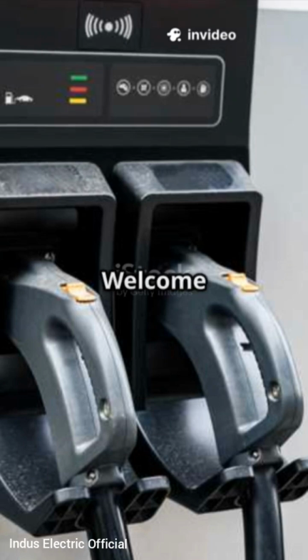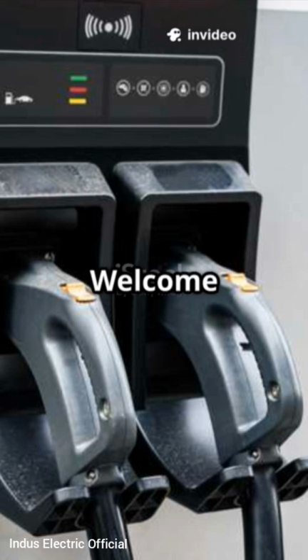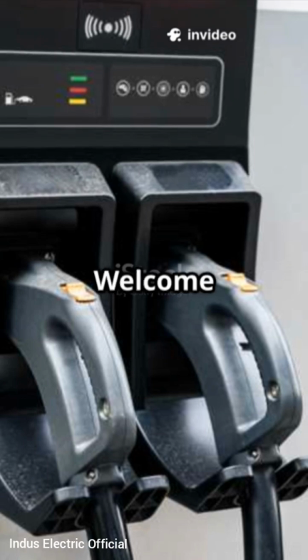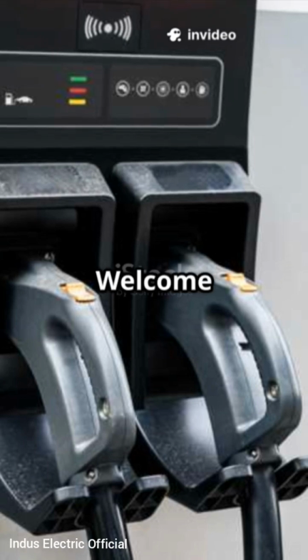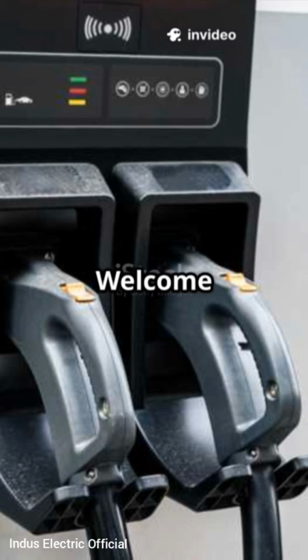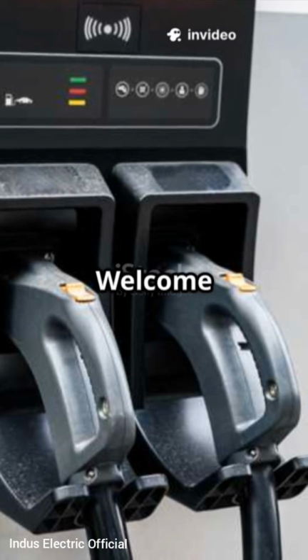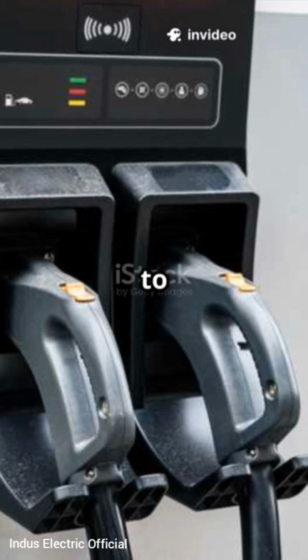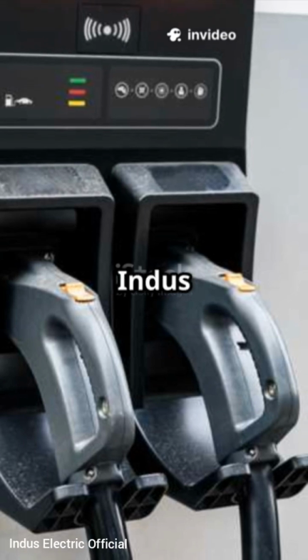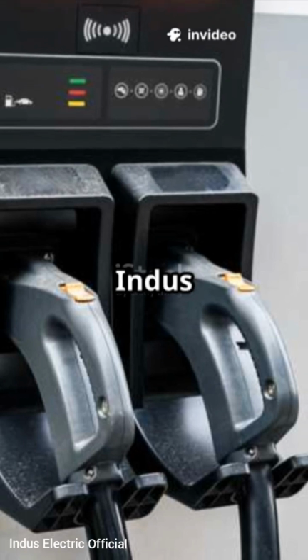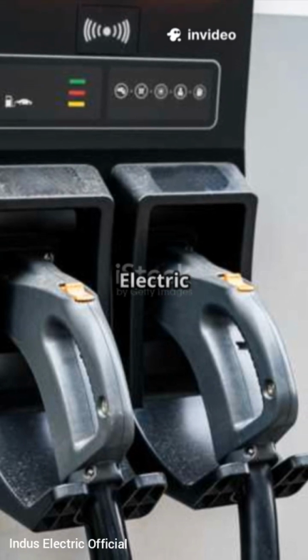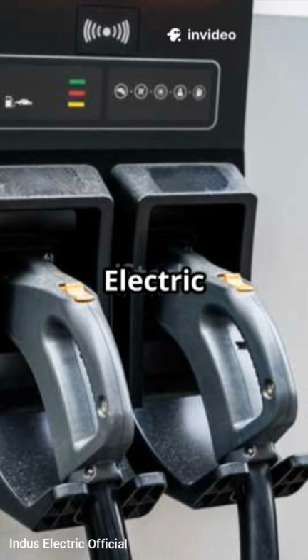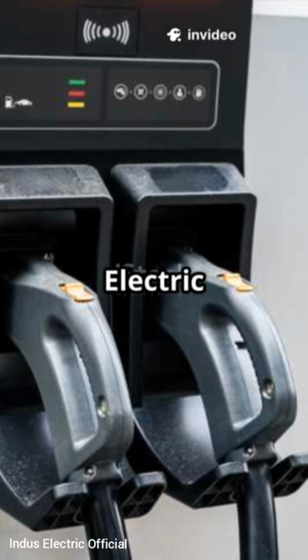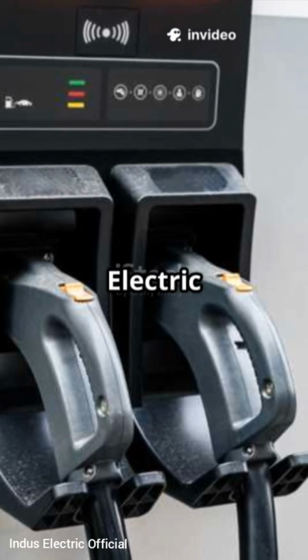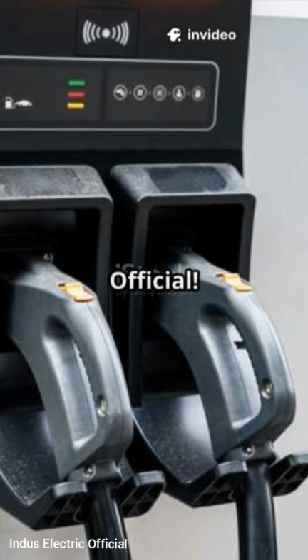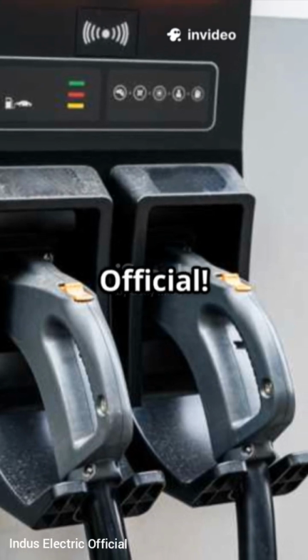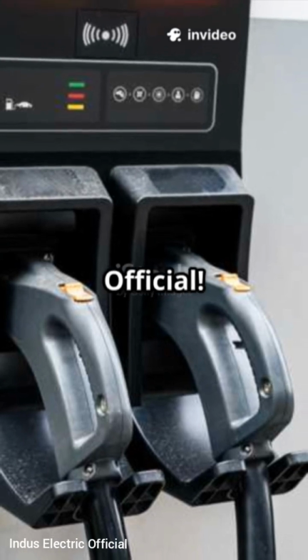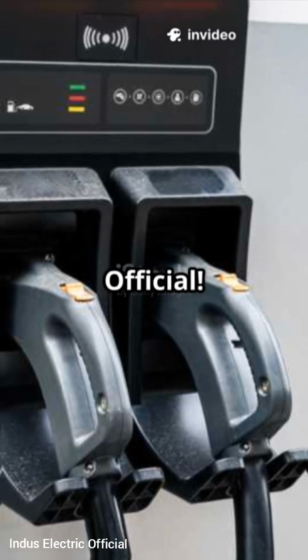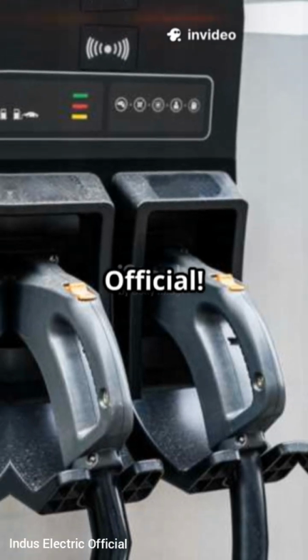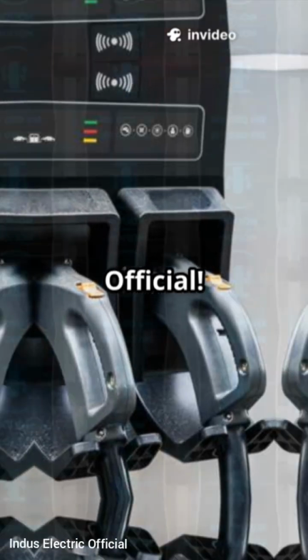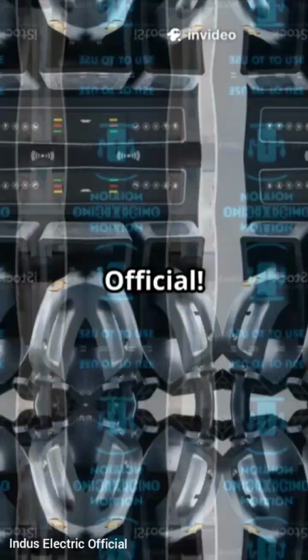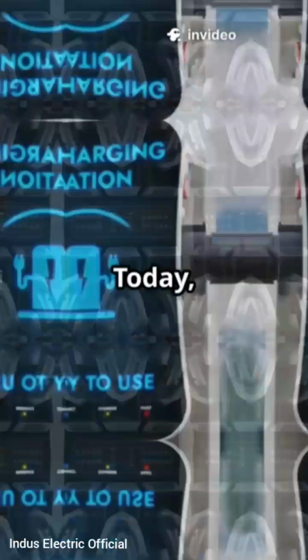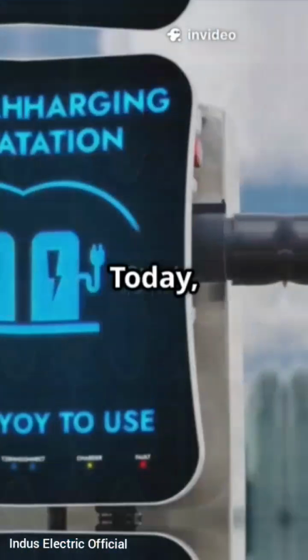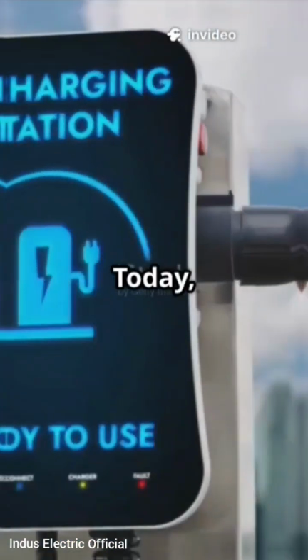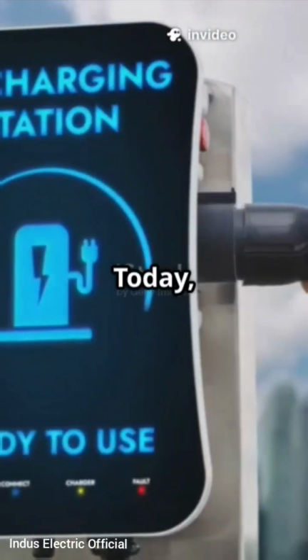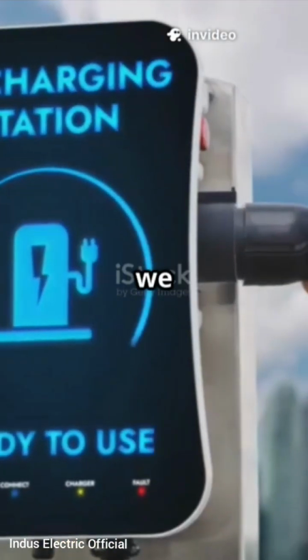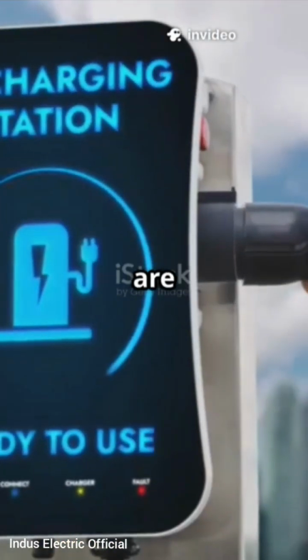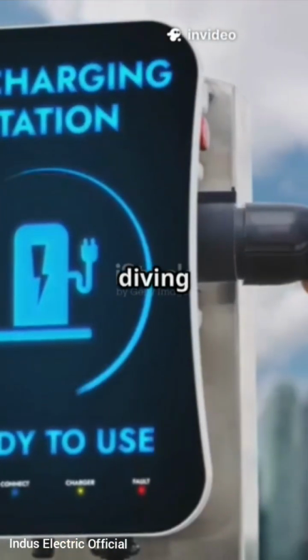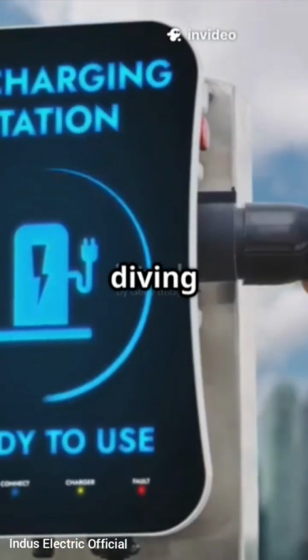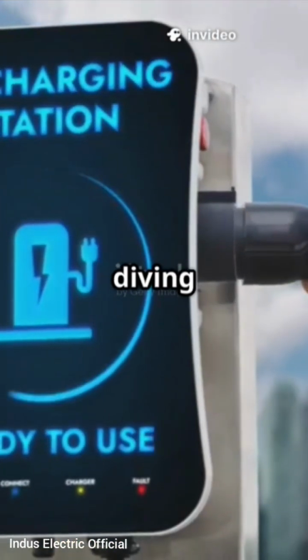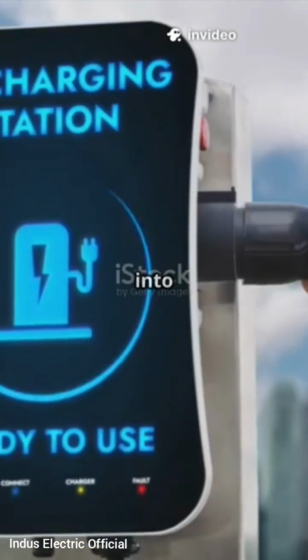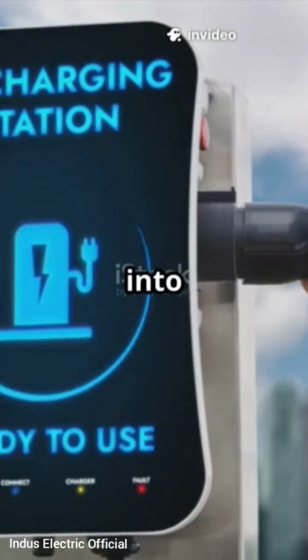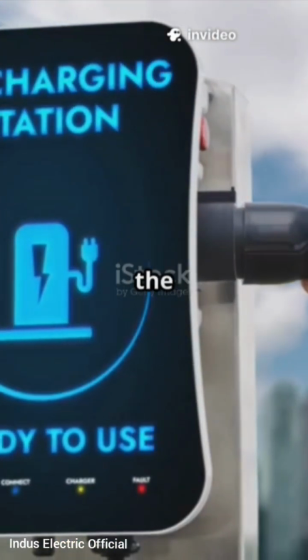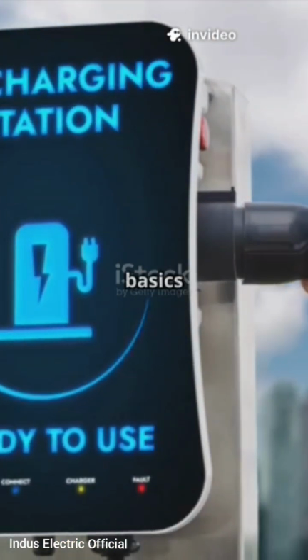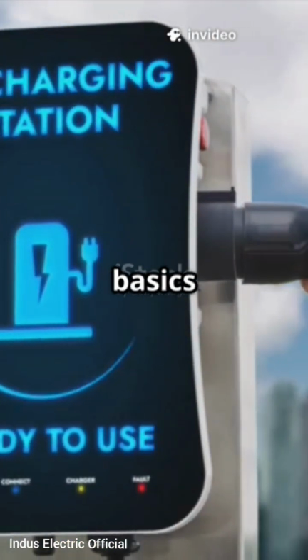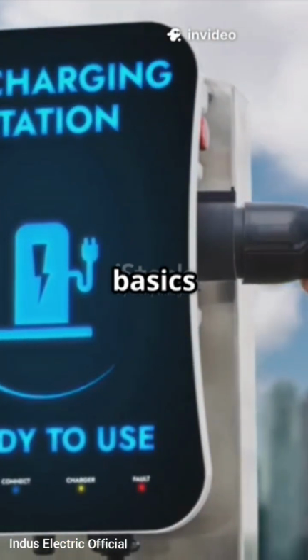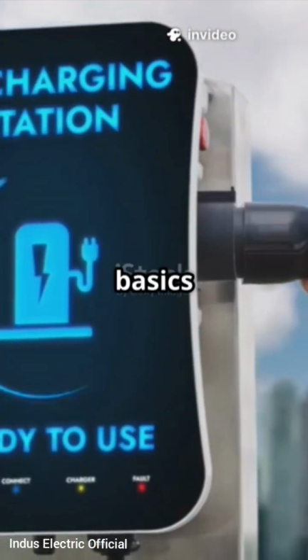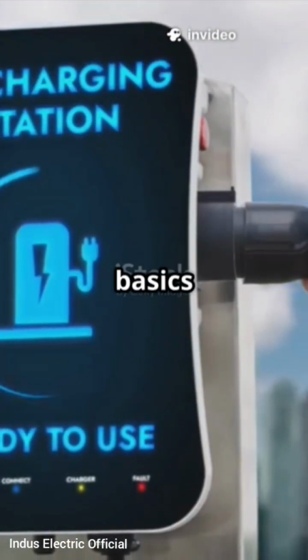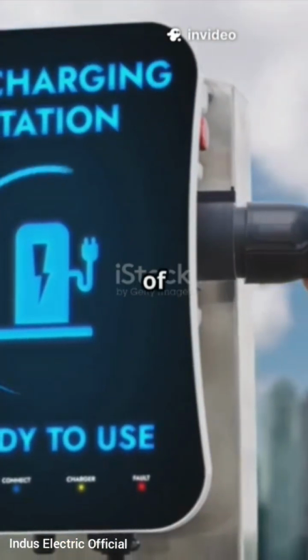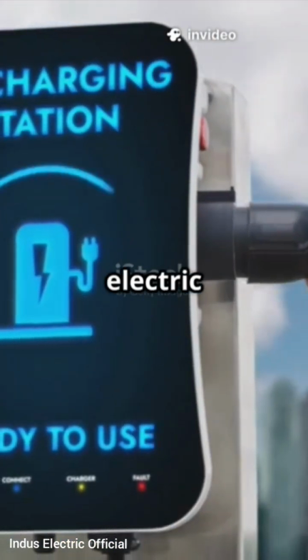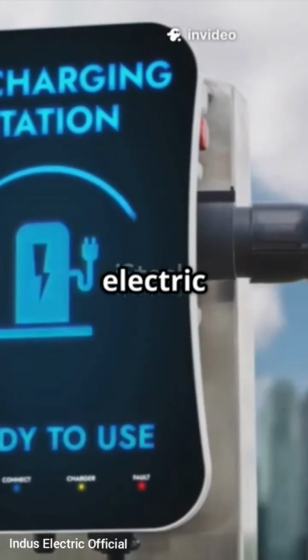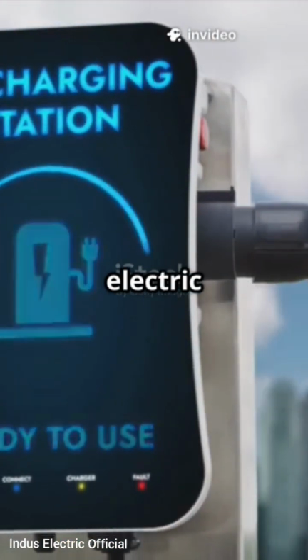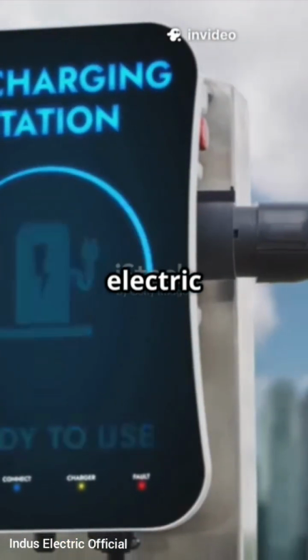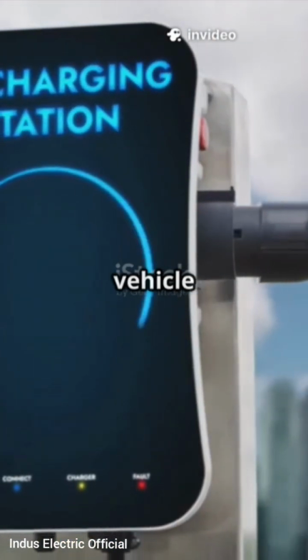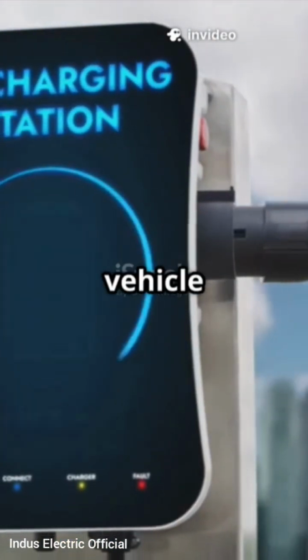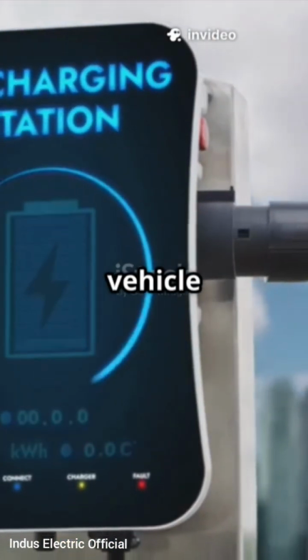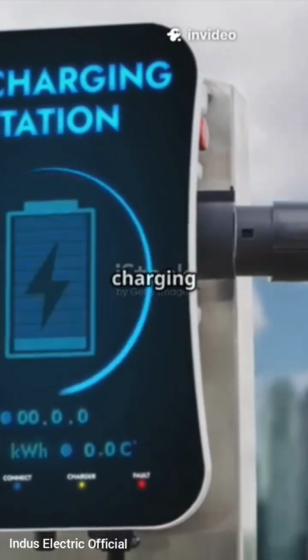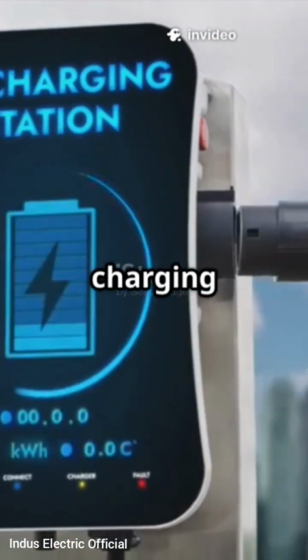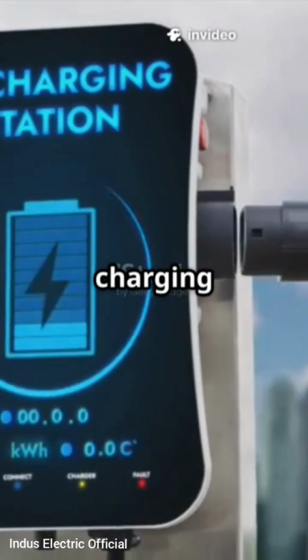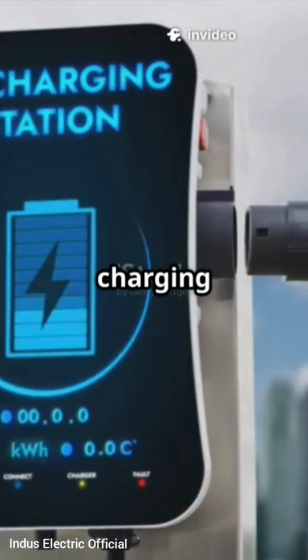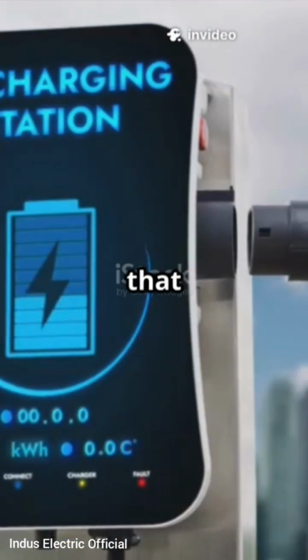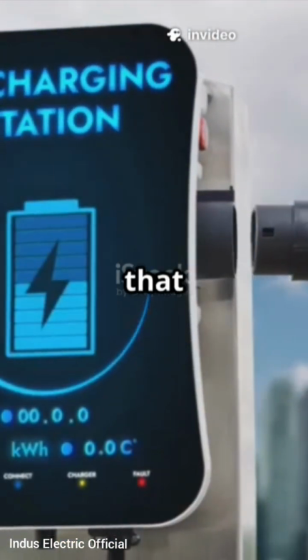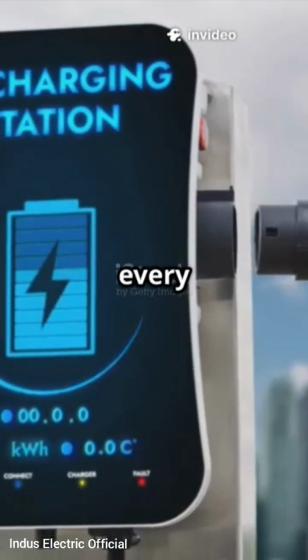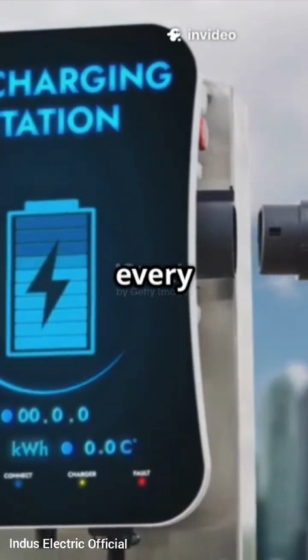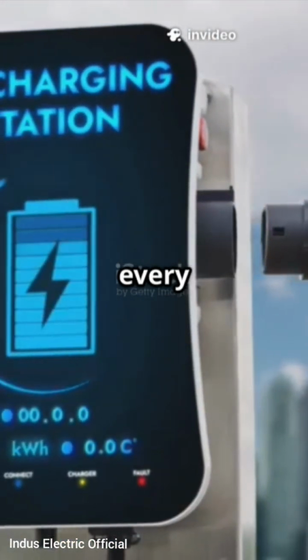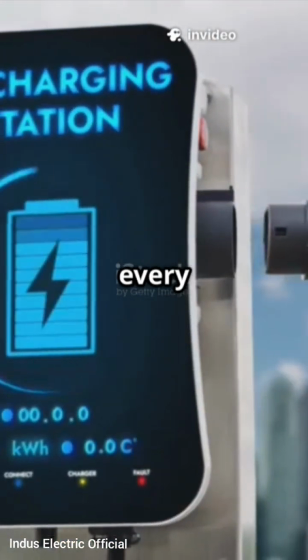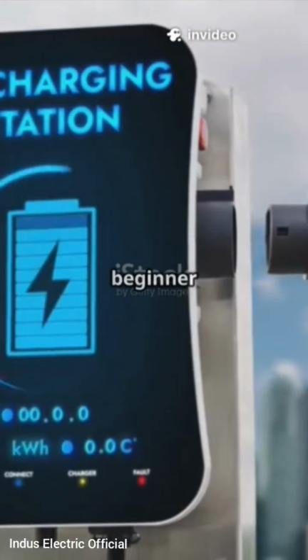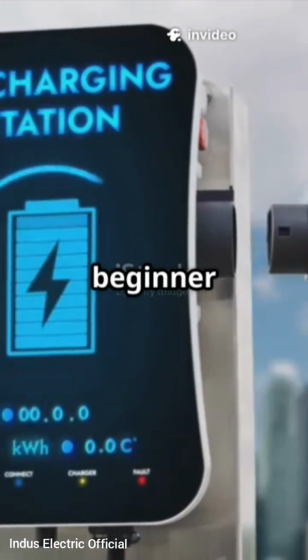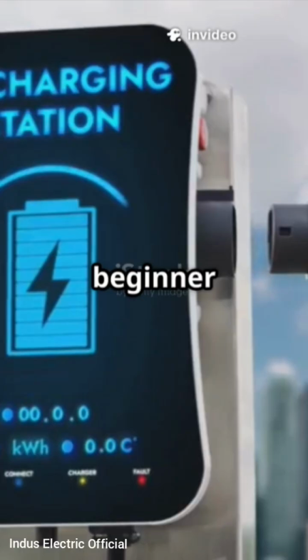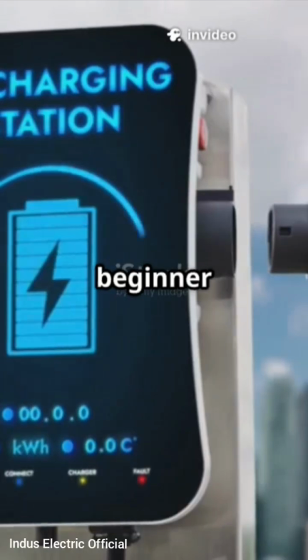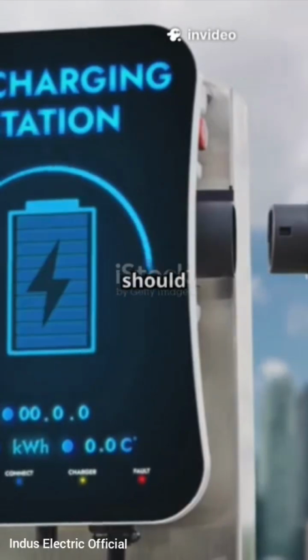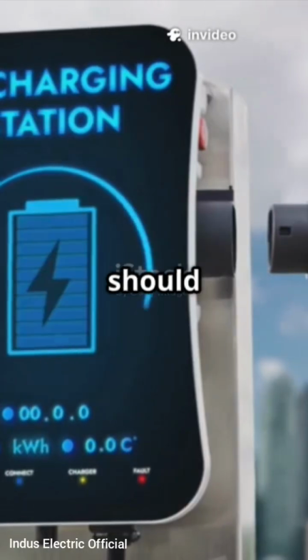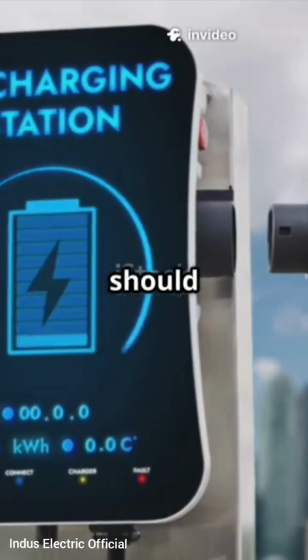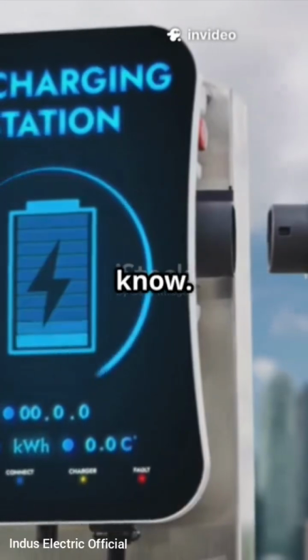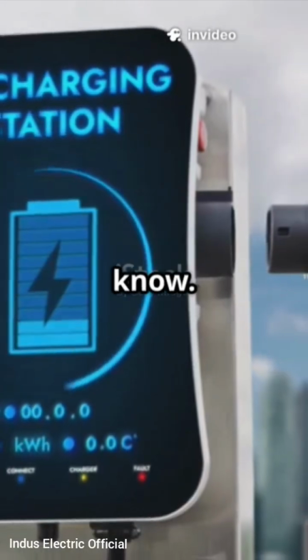Welcome to Indus Electric Official. Today we are diving into the basics of electric vehicle charging that every beginner should know.